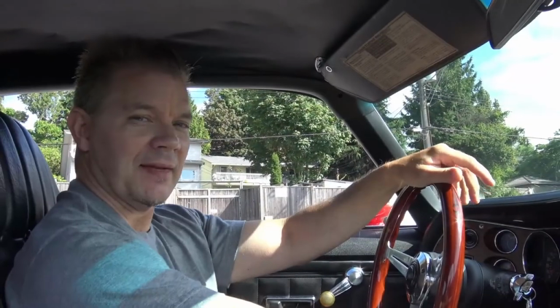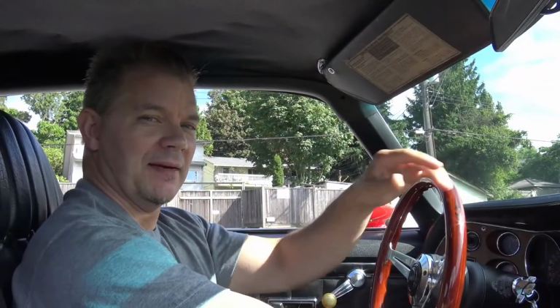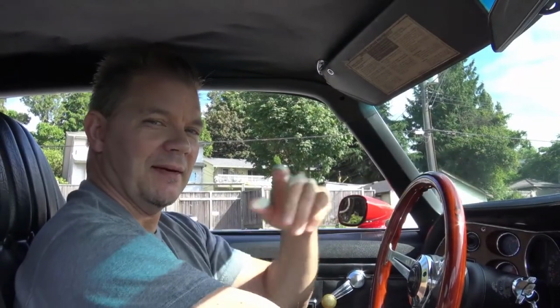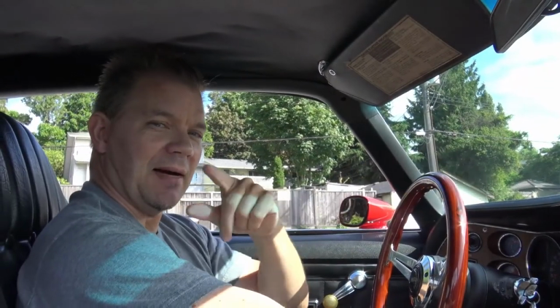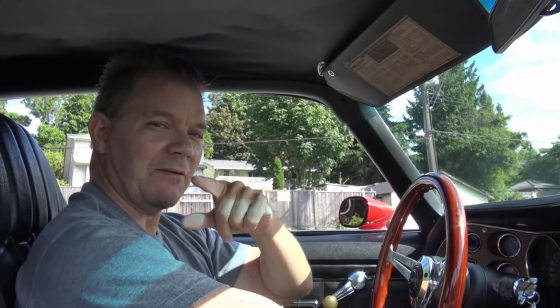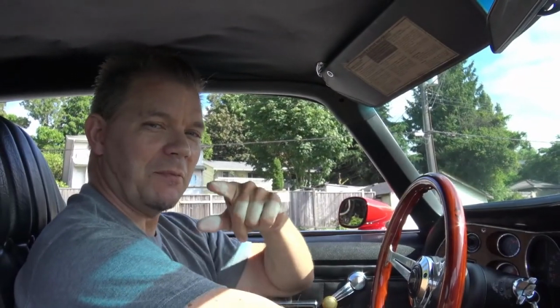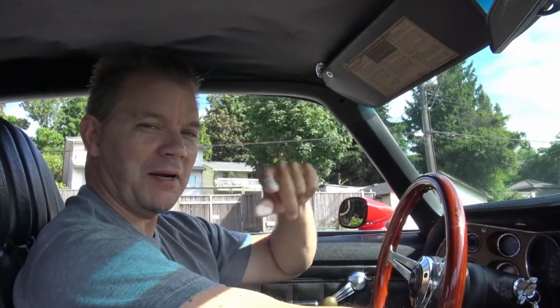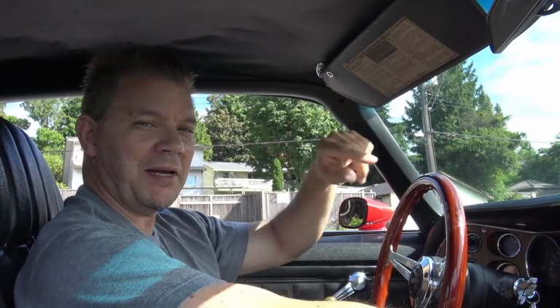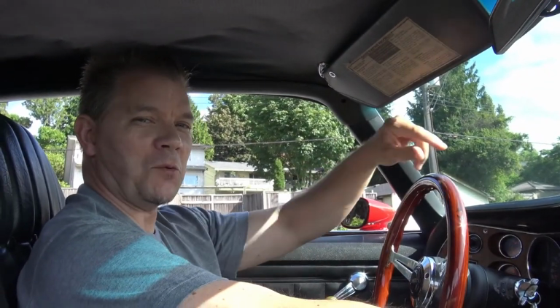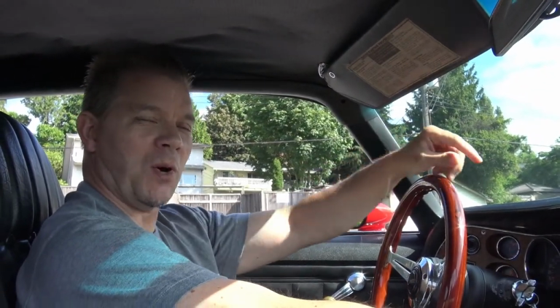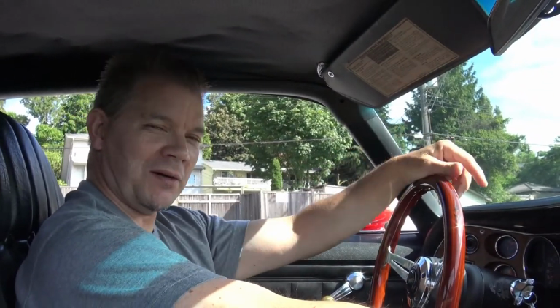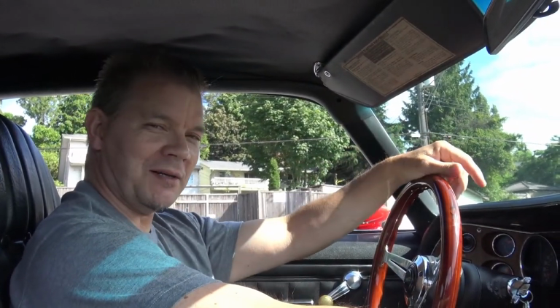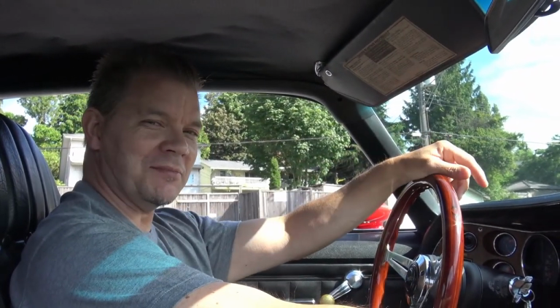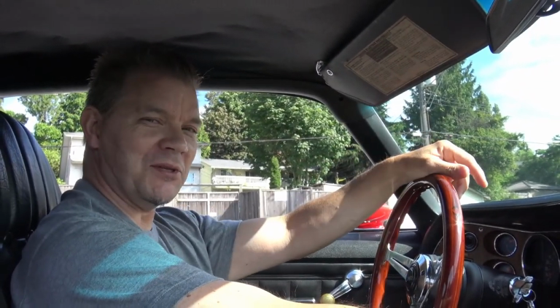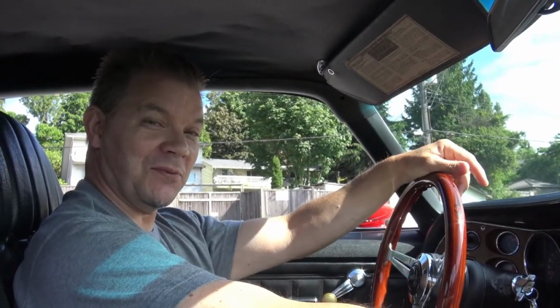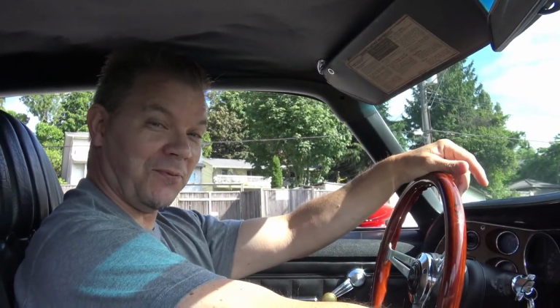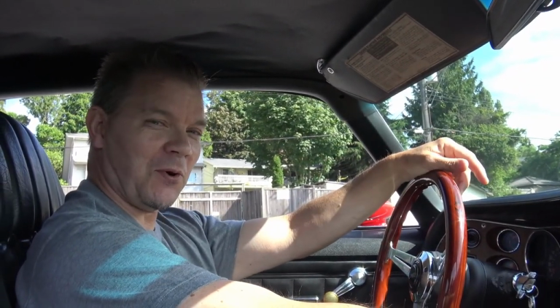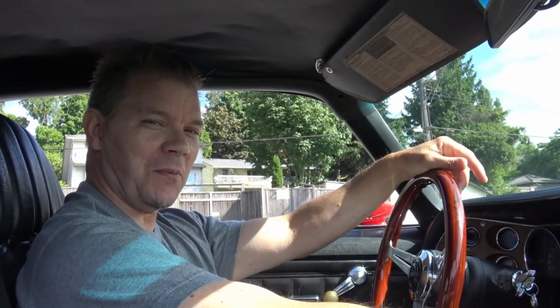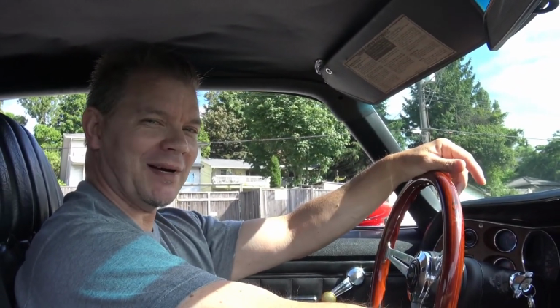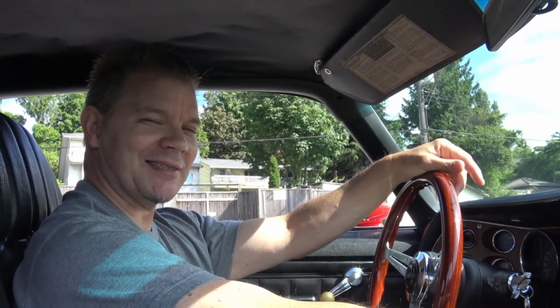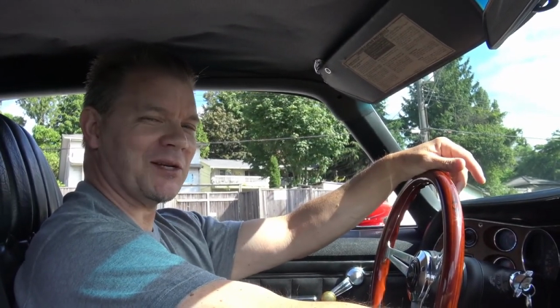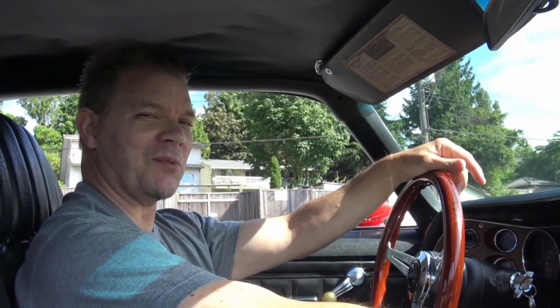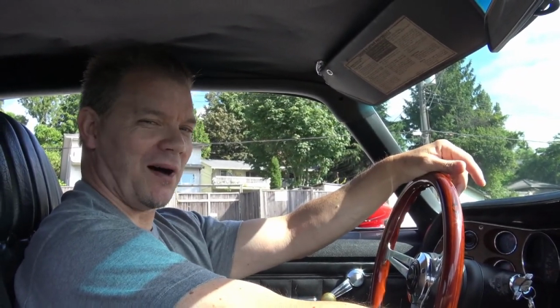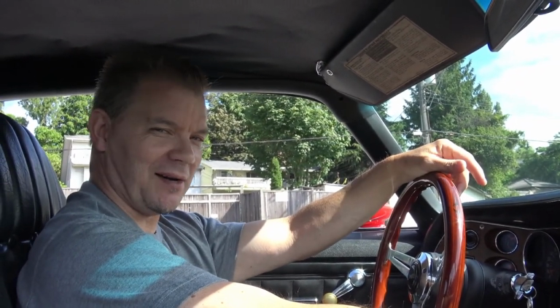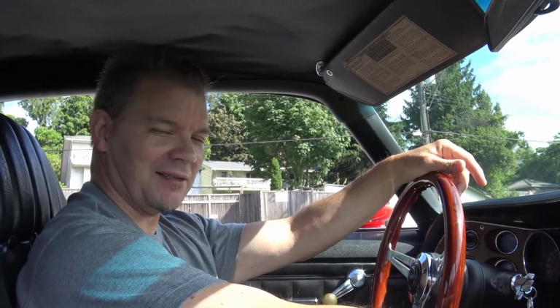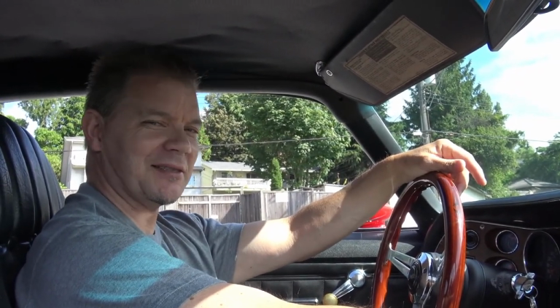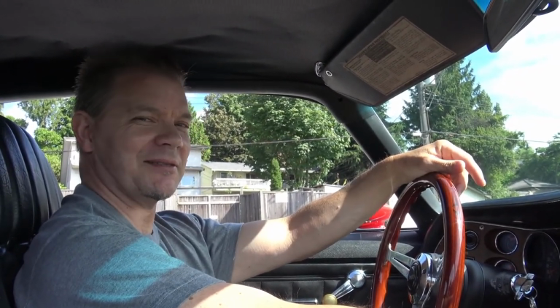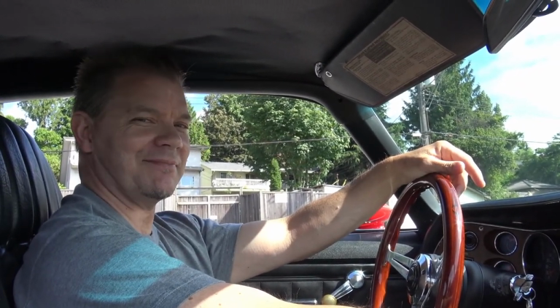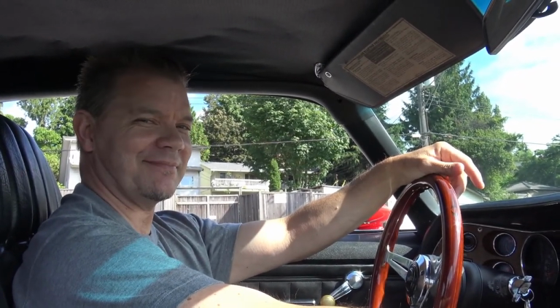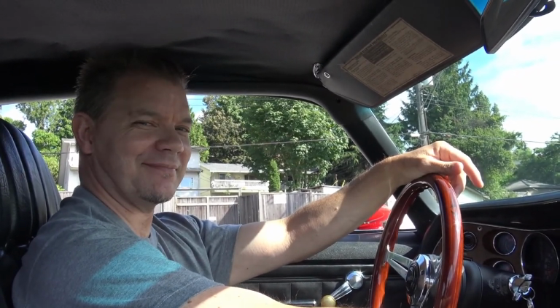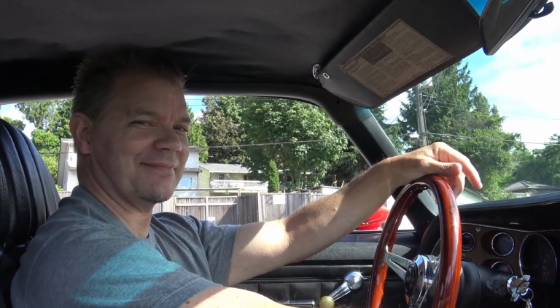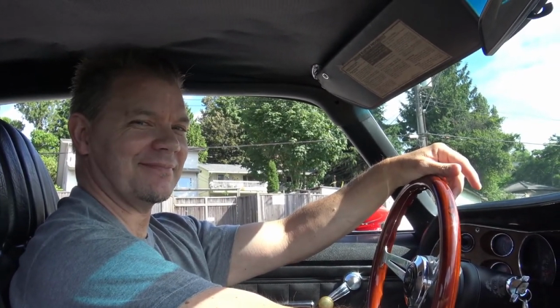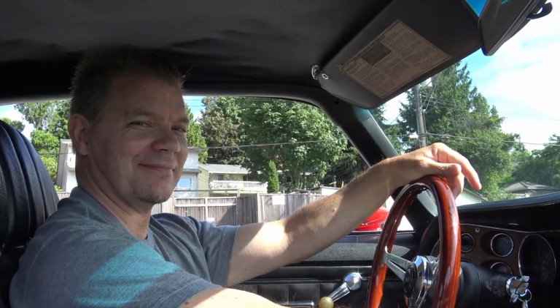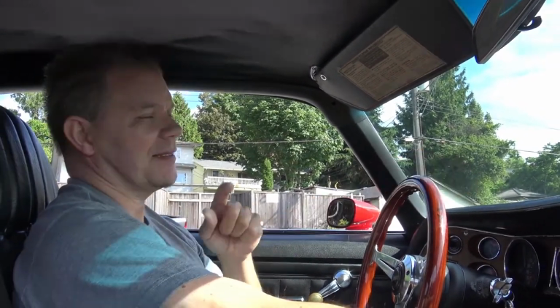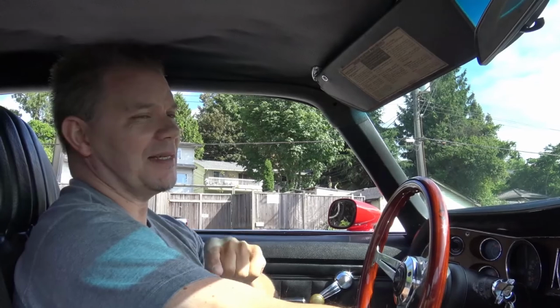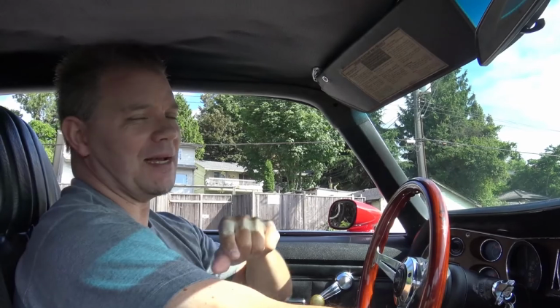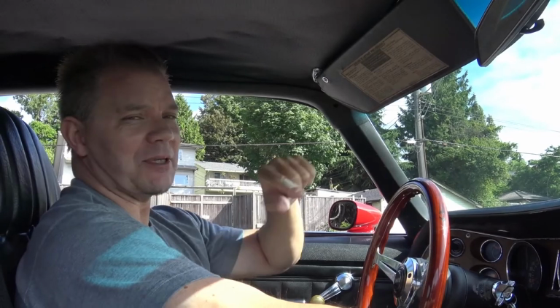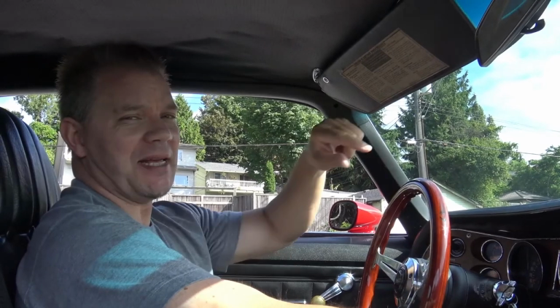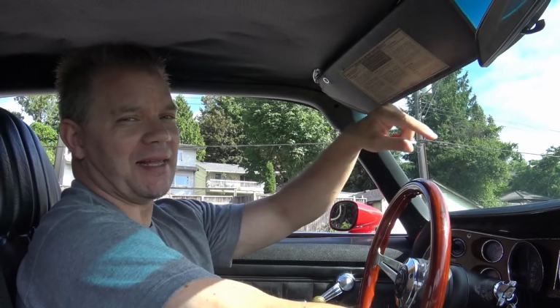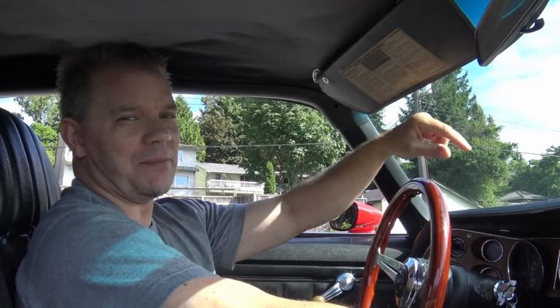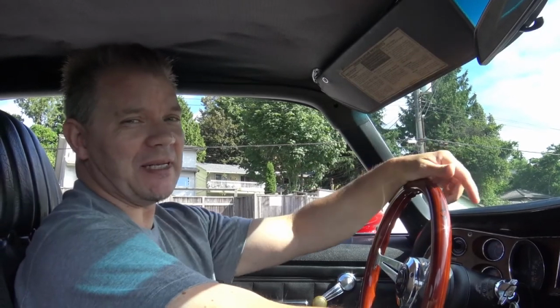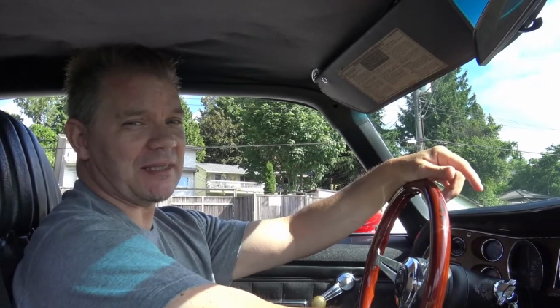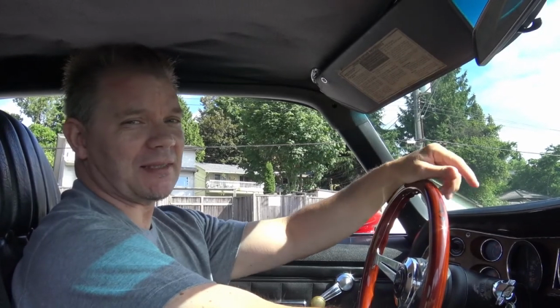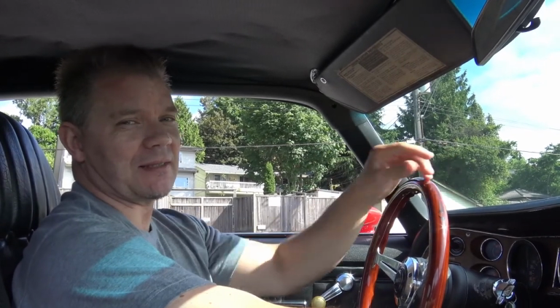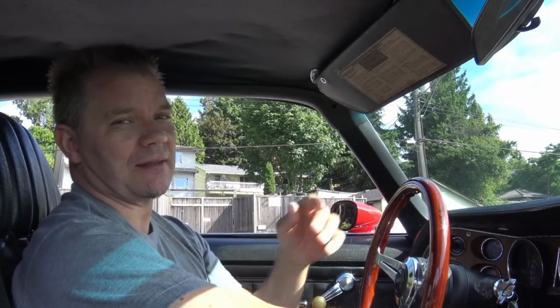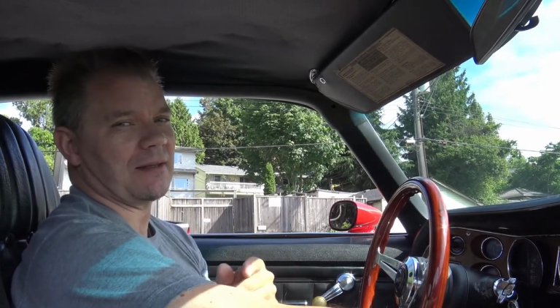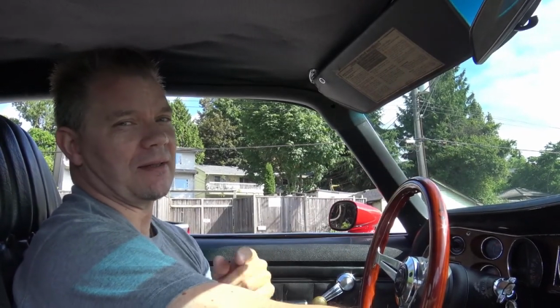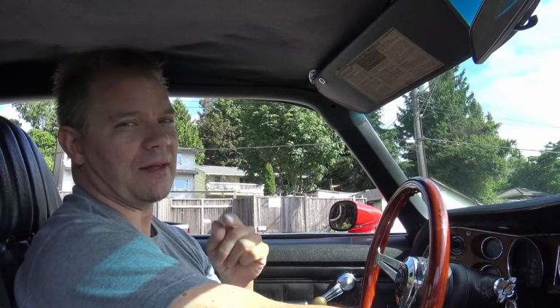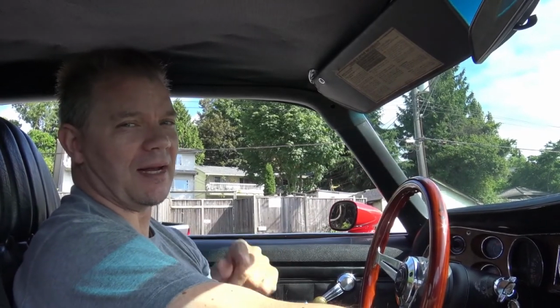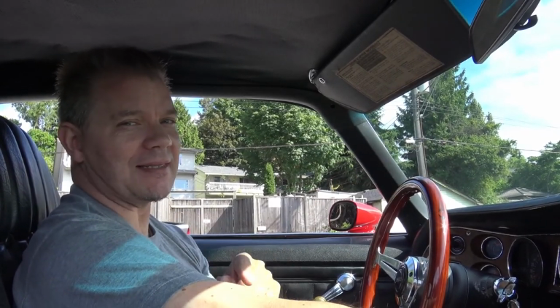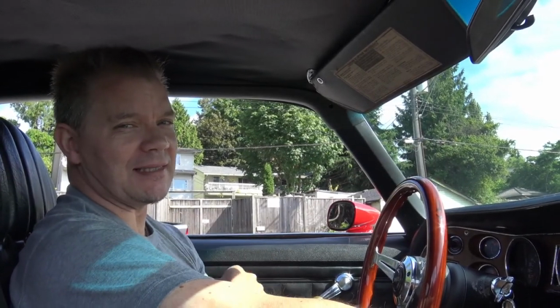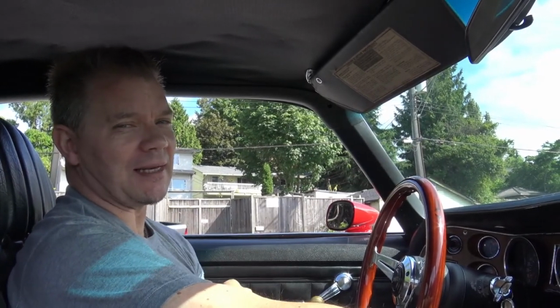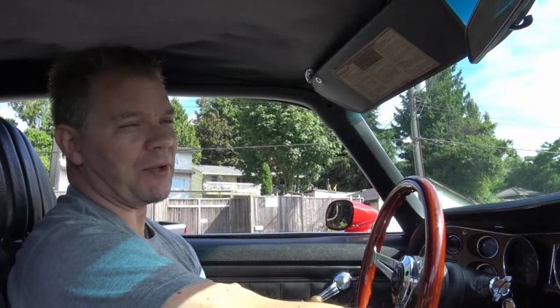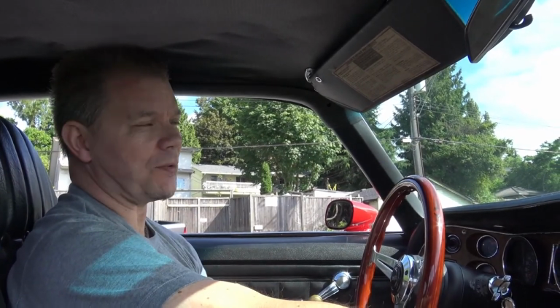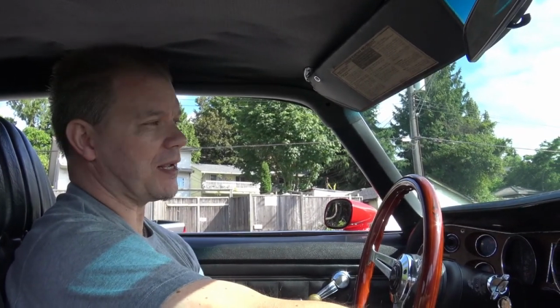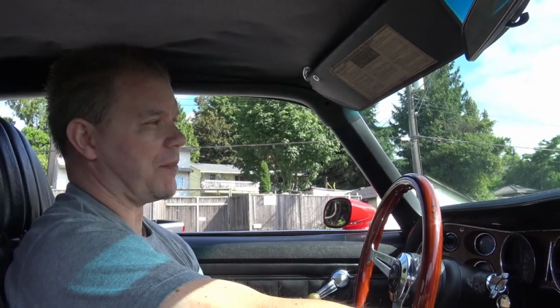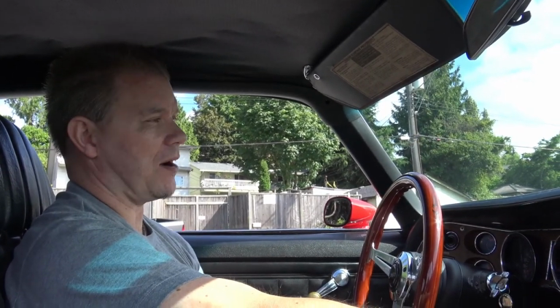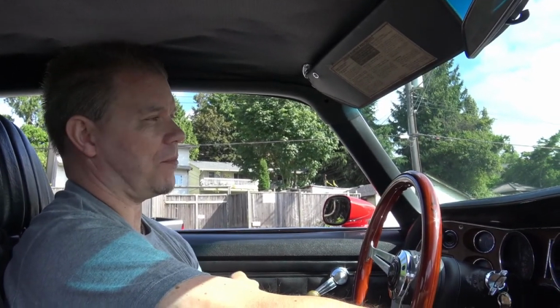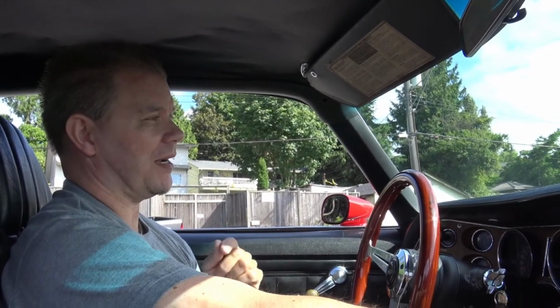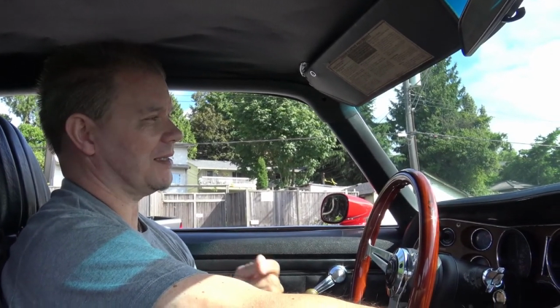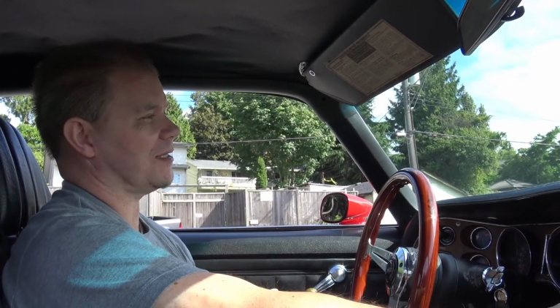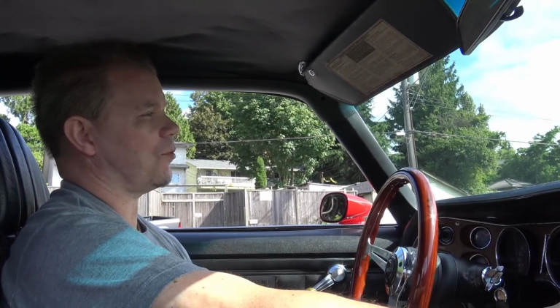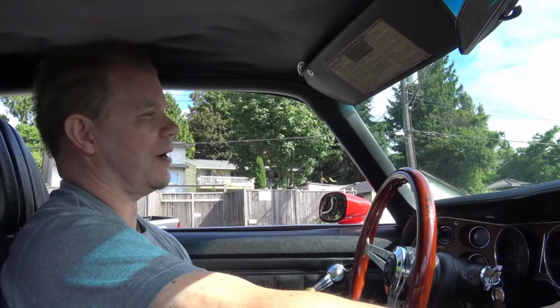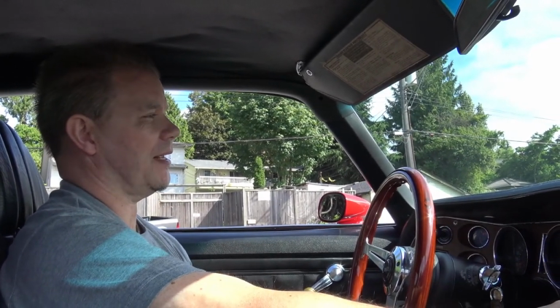Hi everybody and welcome to Photo Mike's Garage. Today we're taking the Beast, a 1973 Camaro, my Z28.